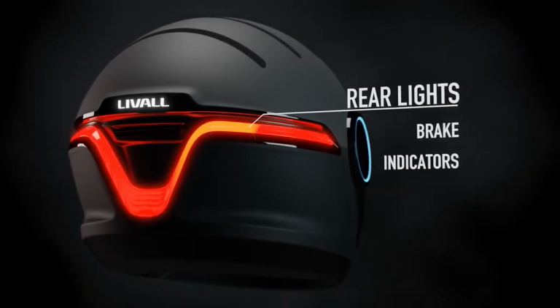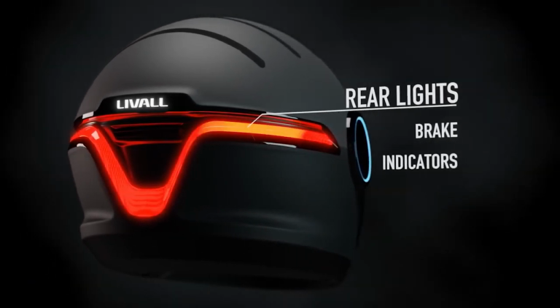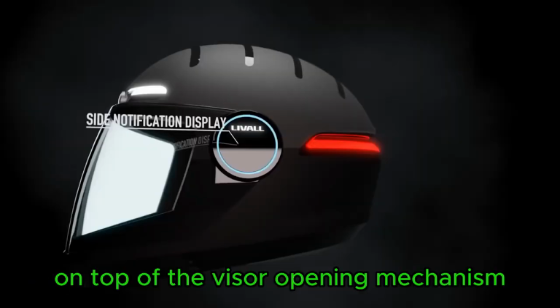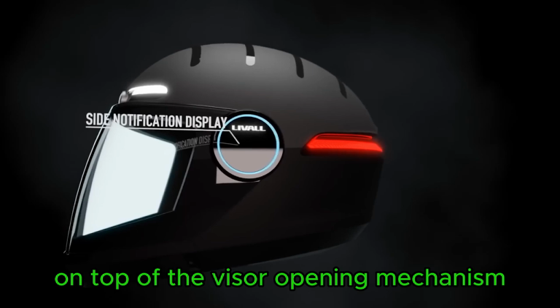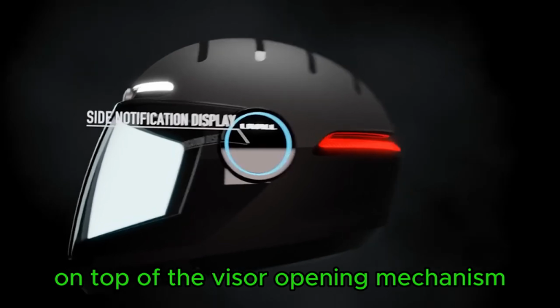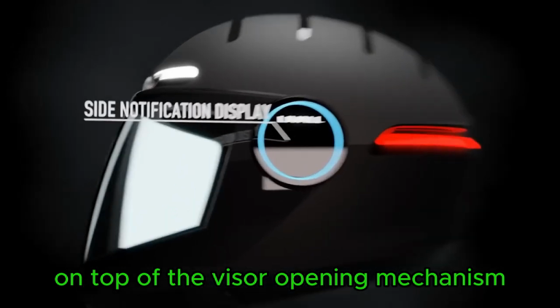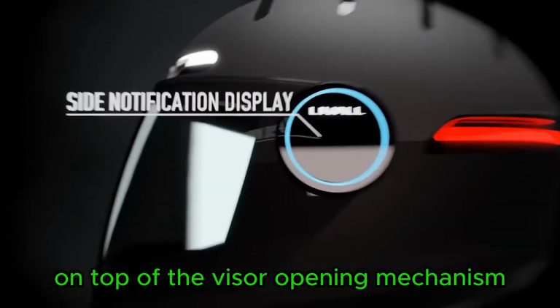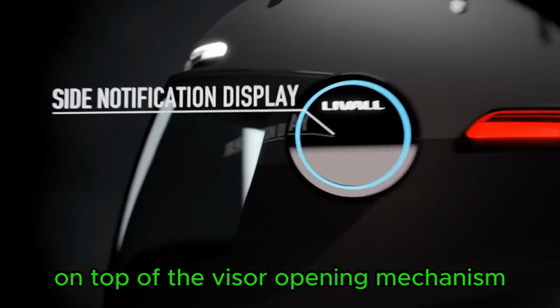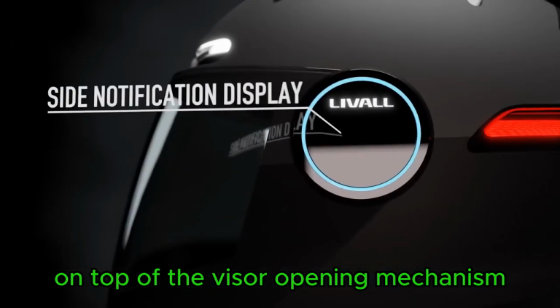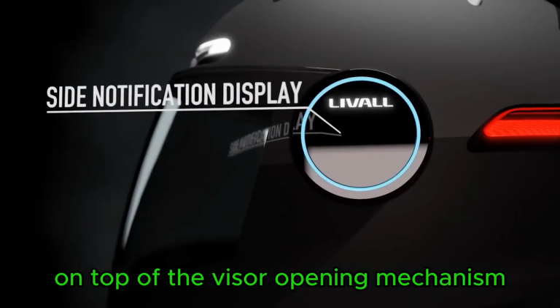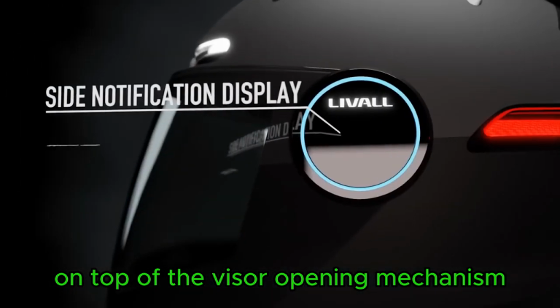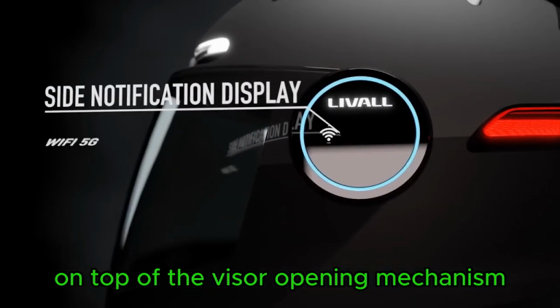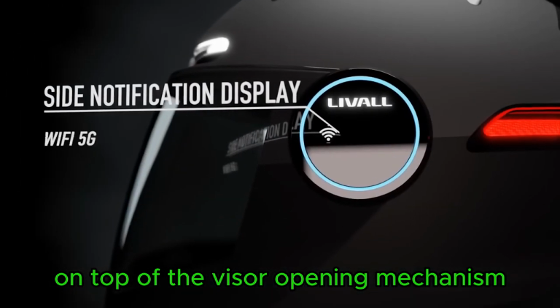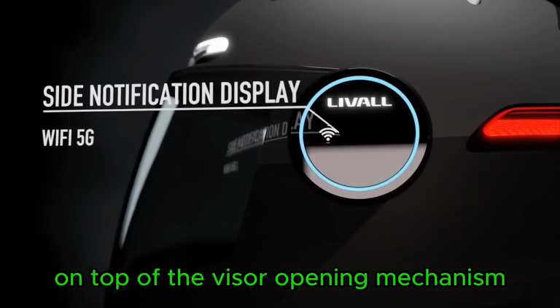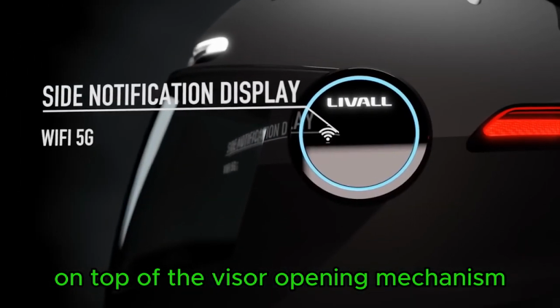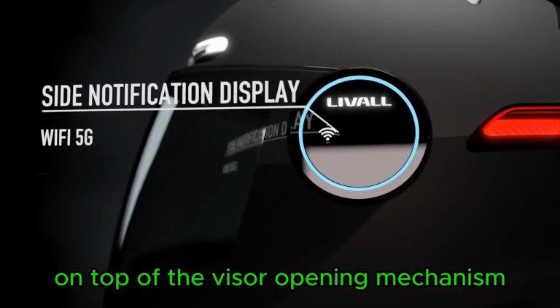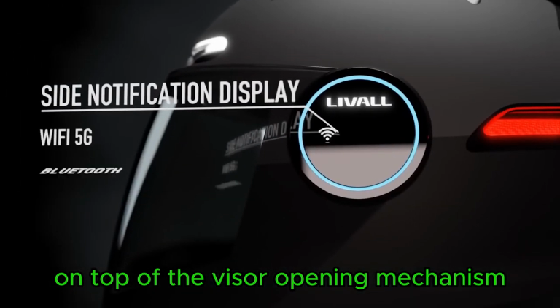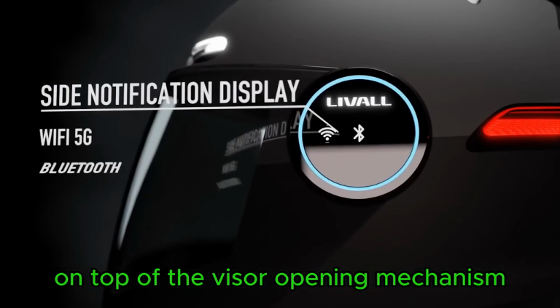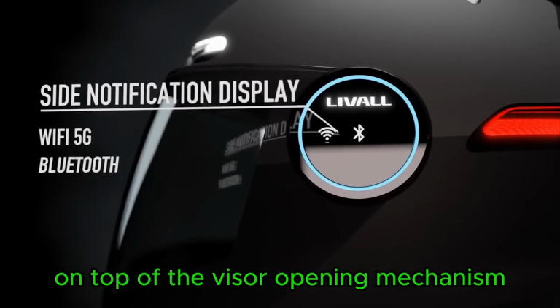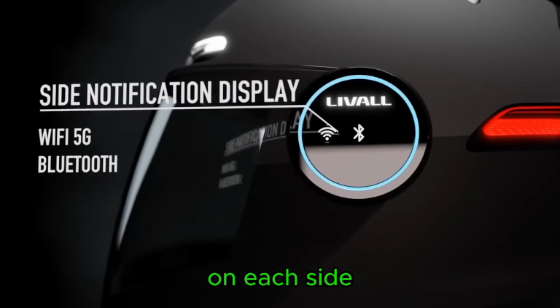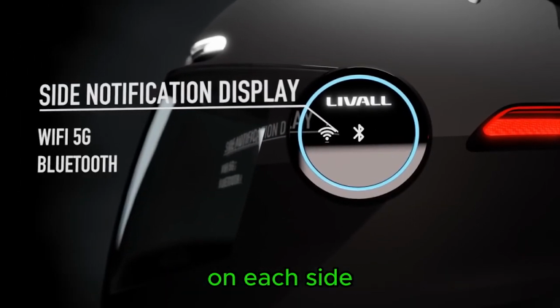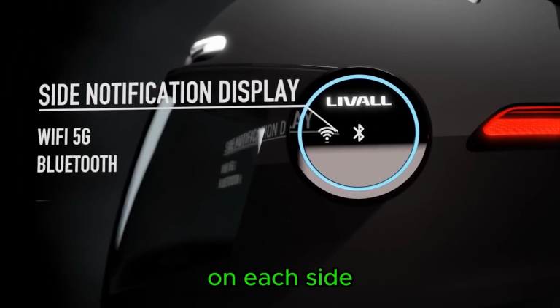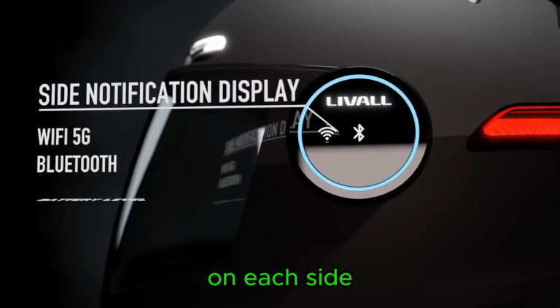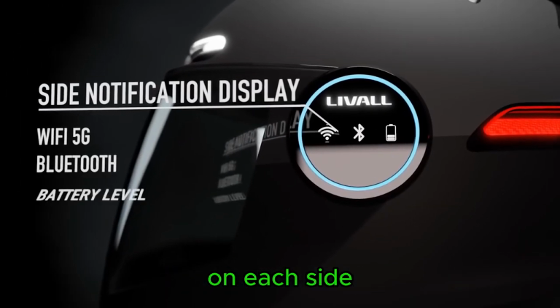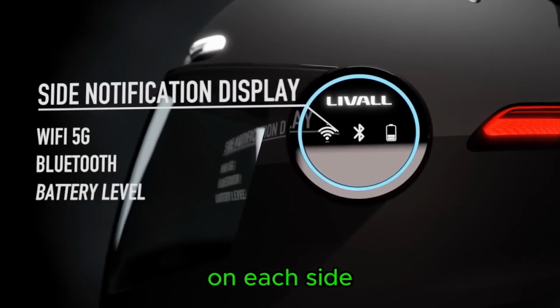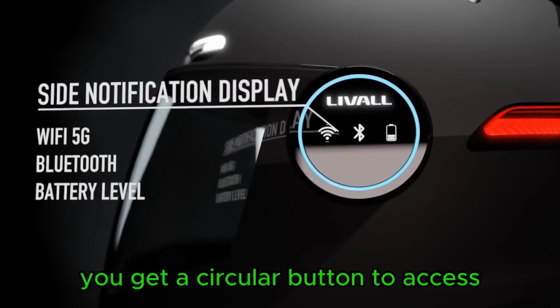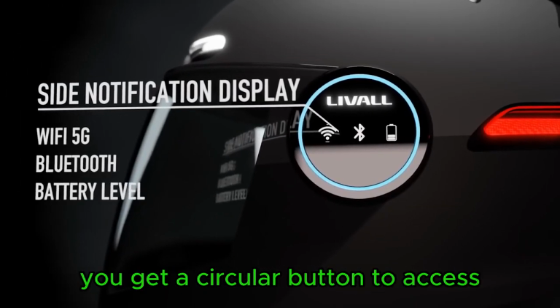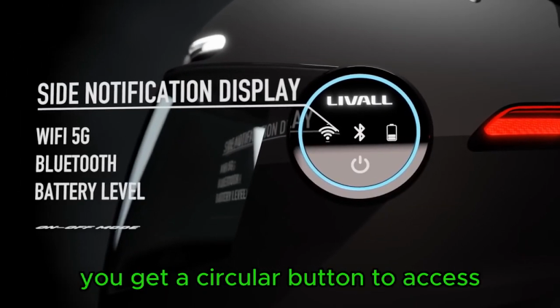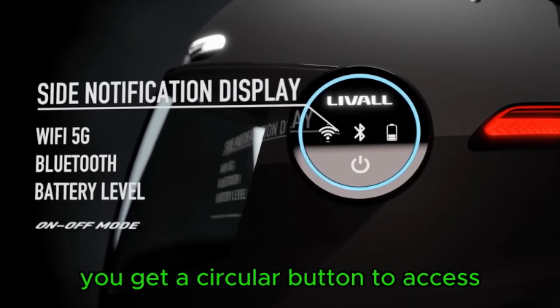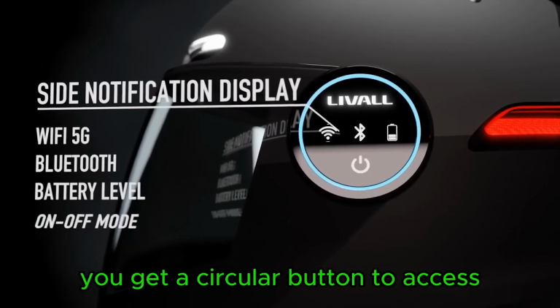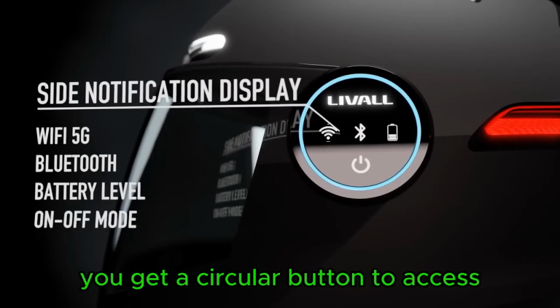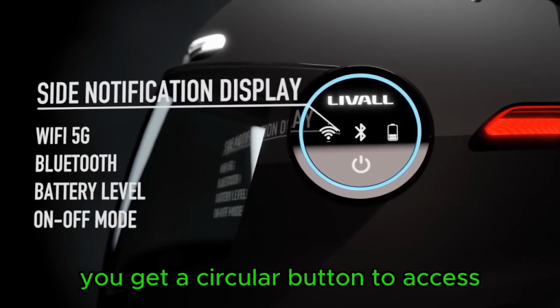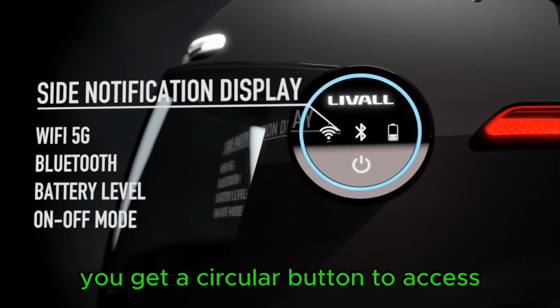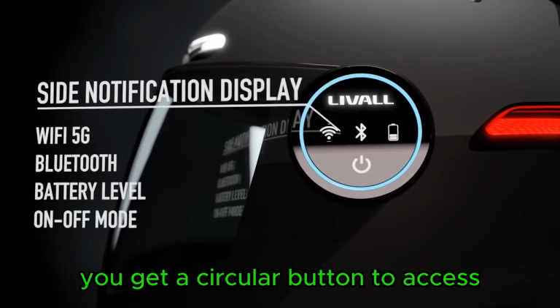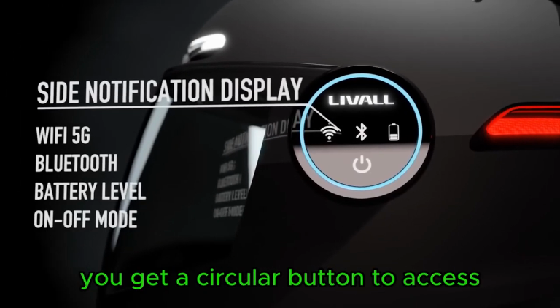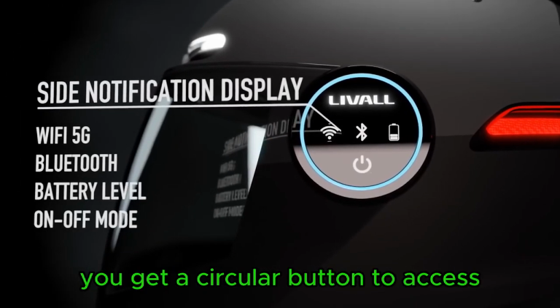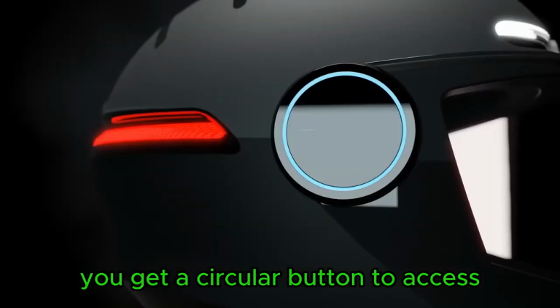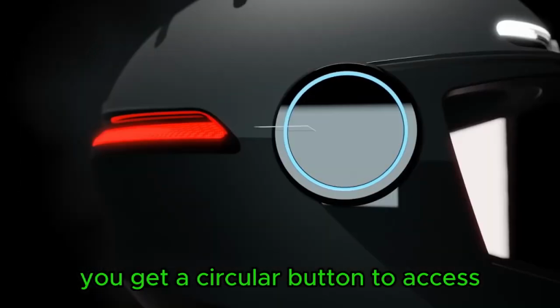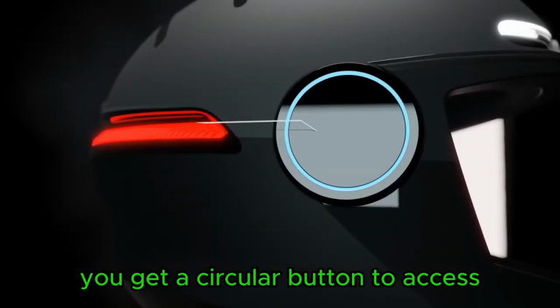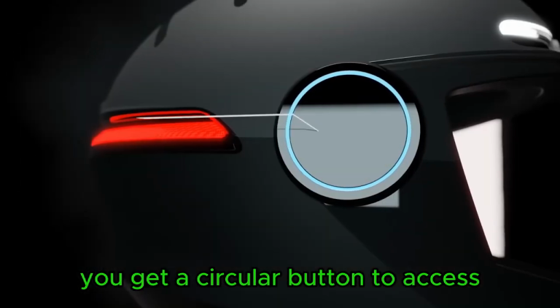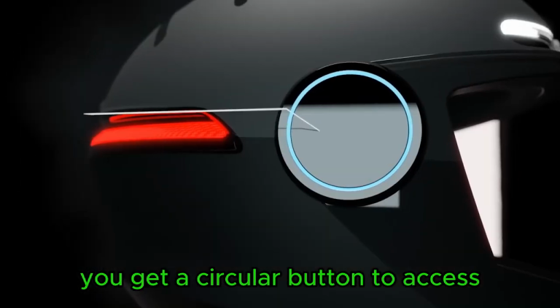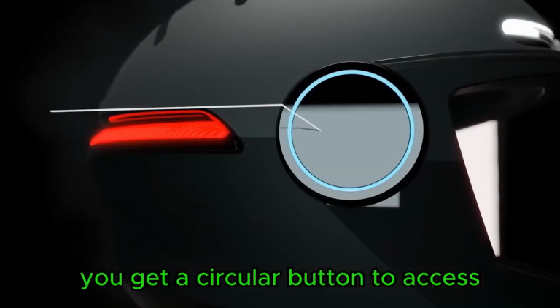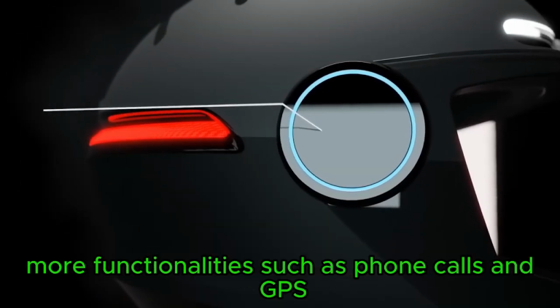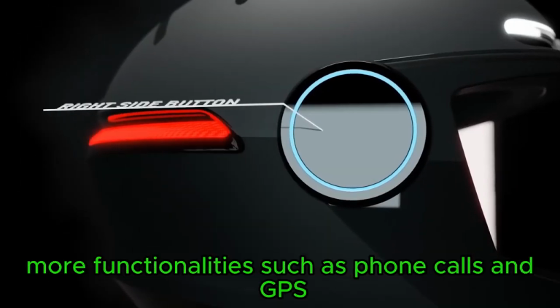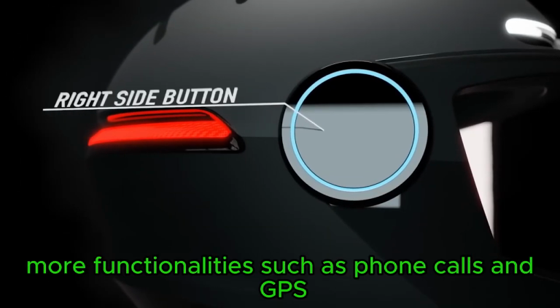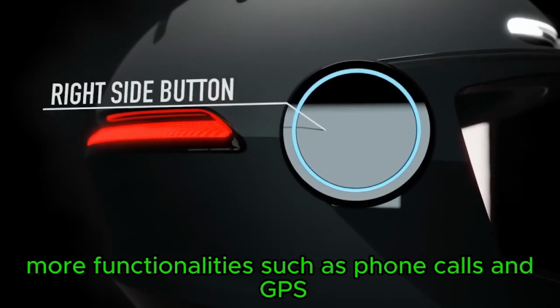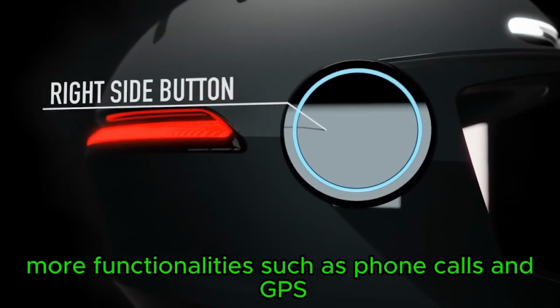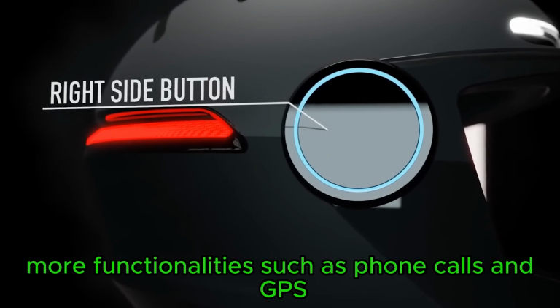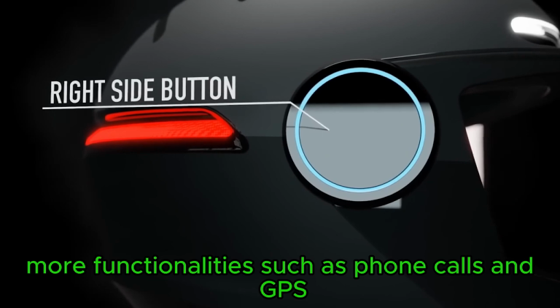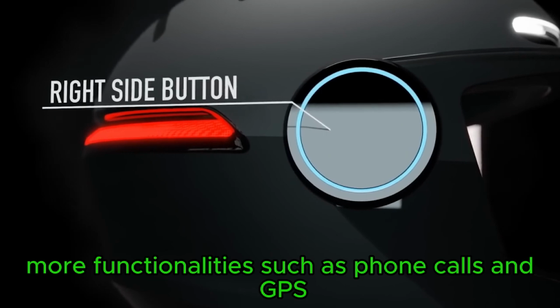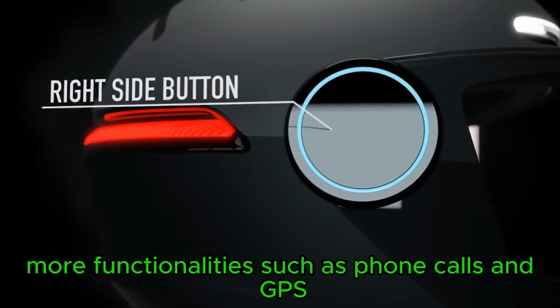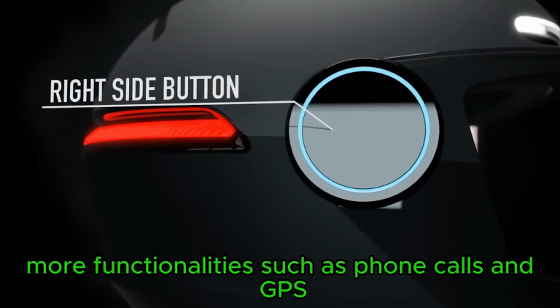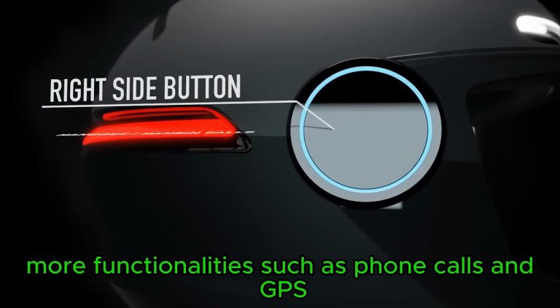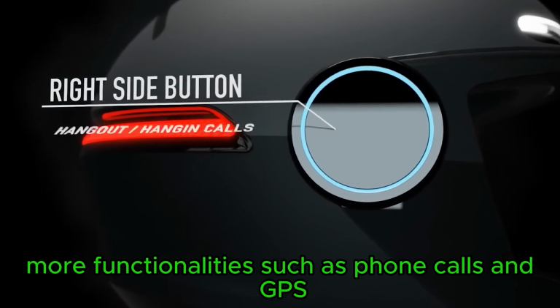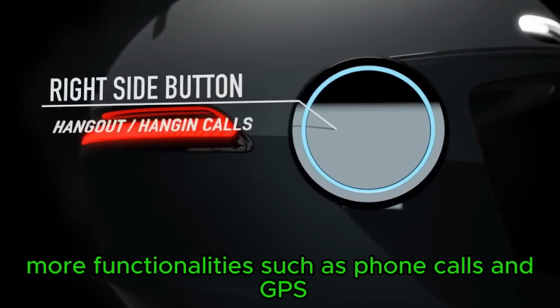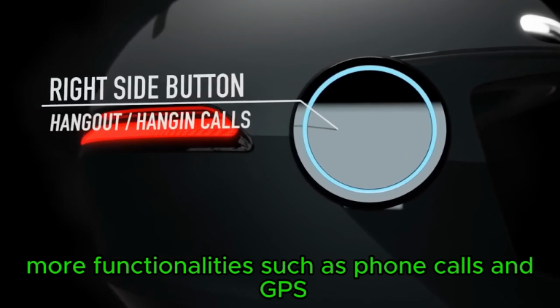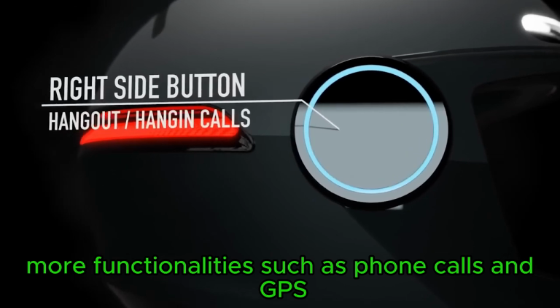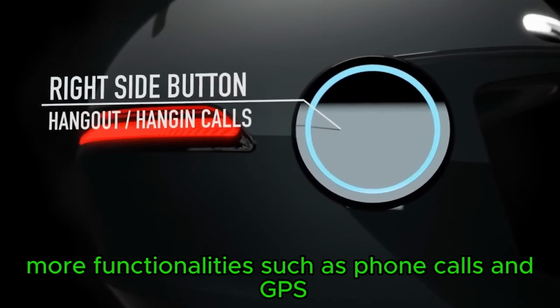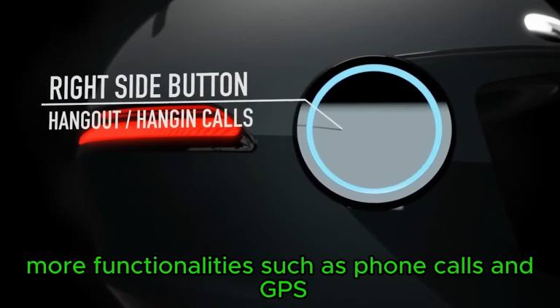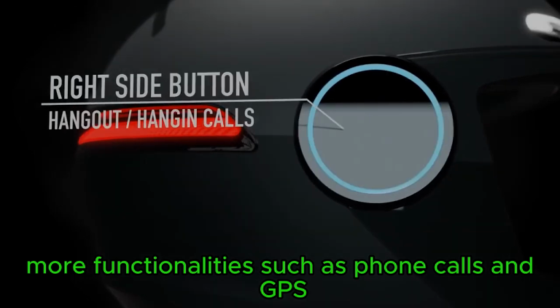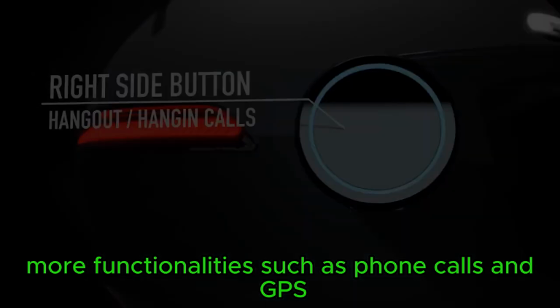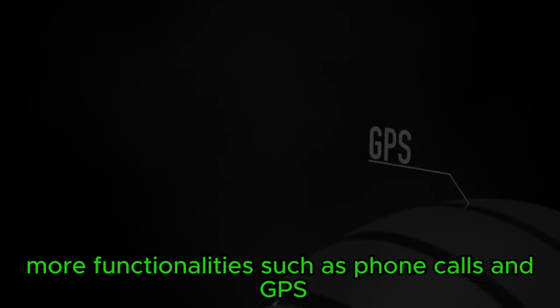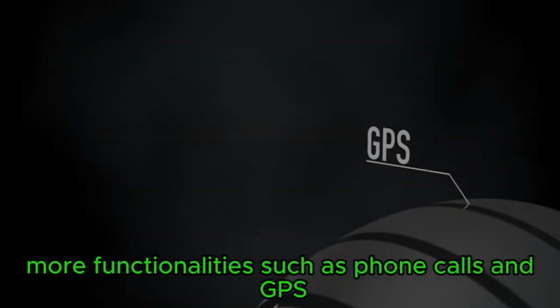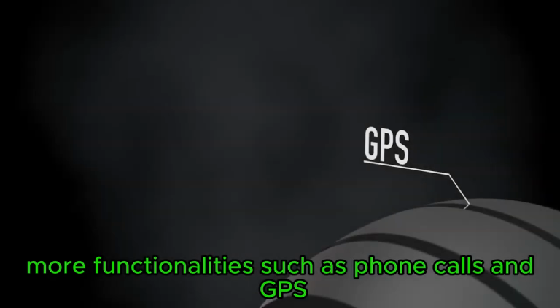On top of the visor opening mechanism on each side, you get a circular button to access more functionalities such as phone calls and GPS.